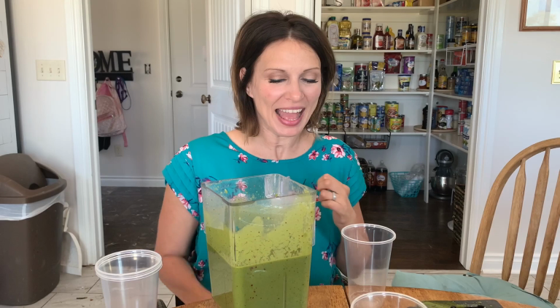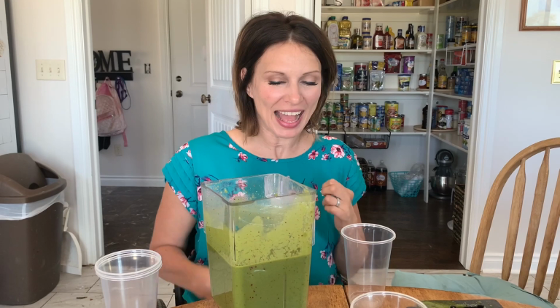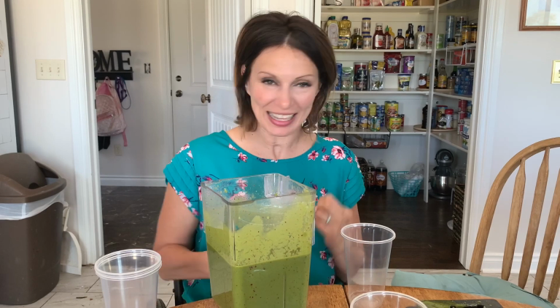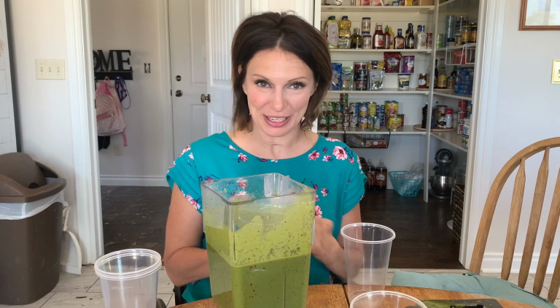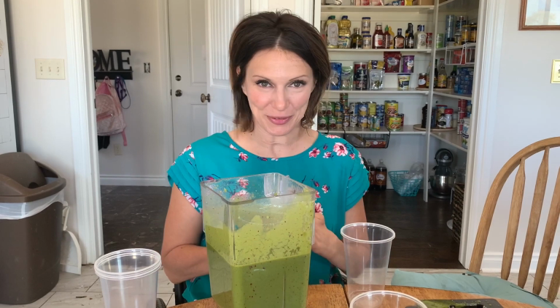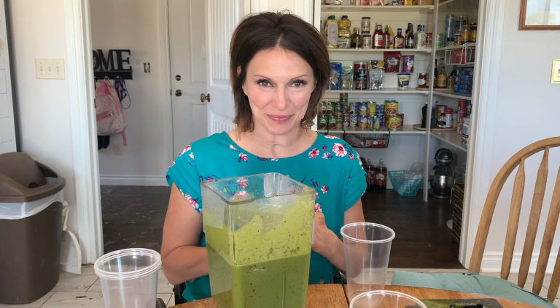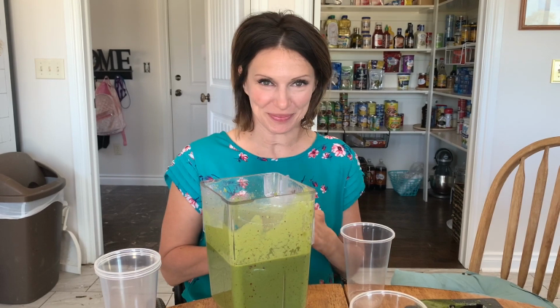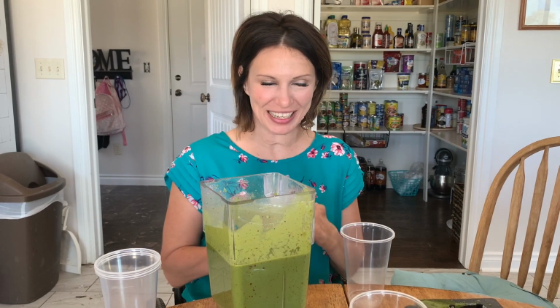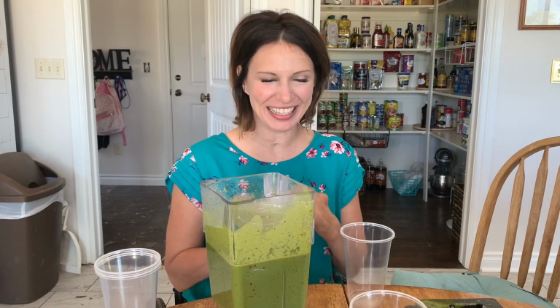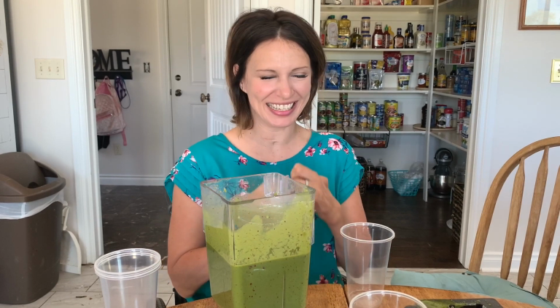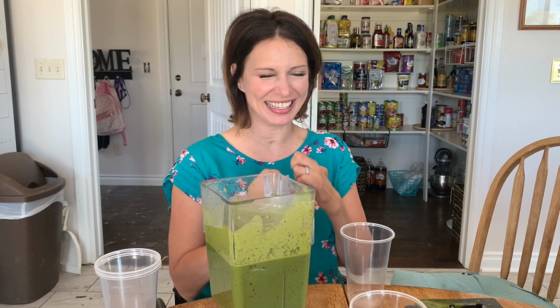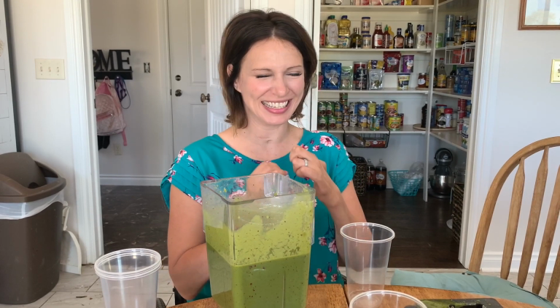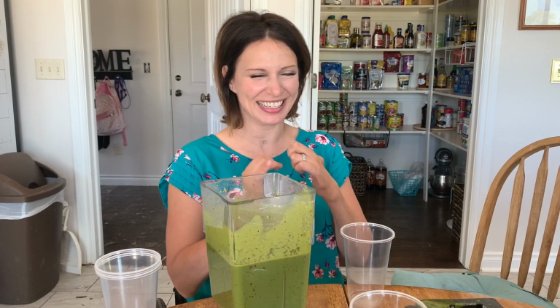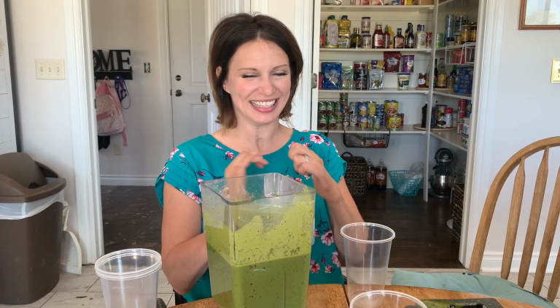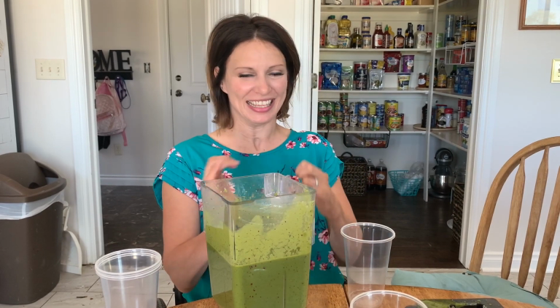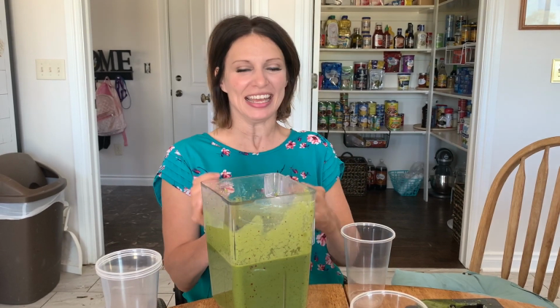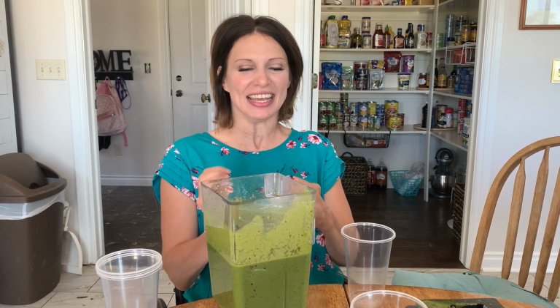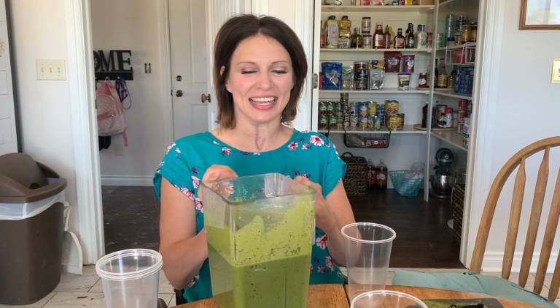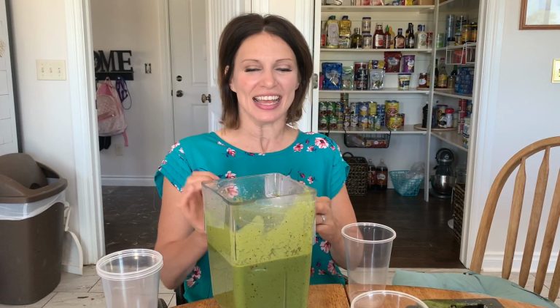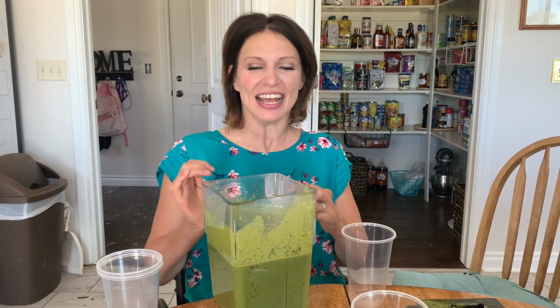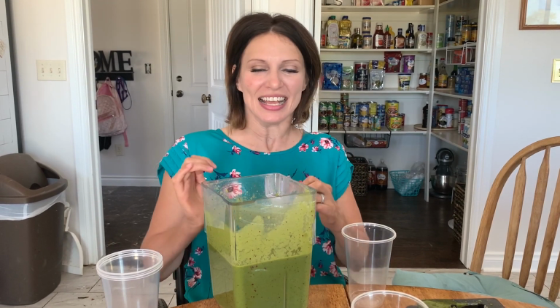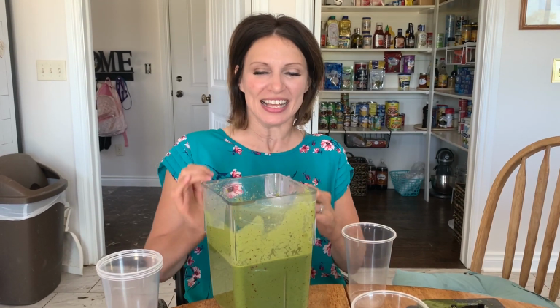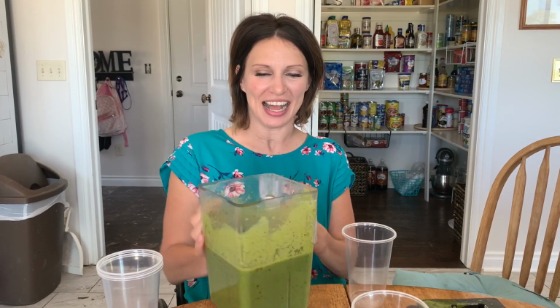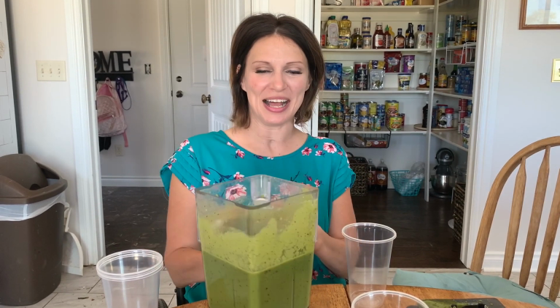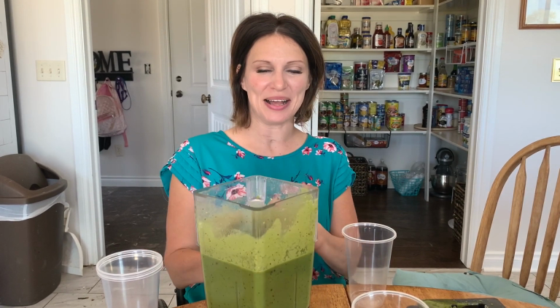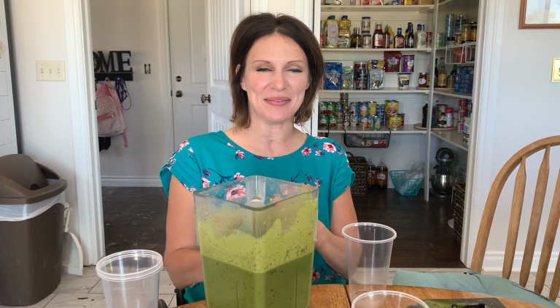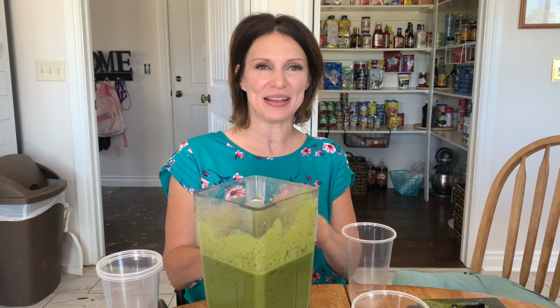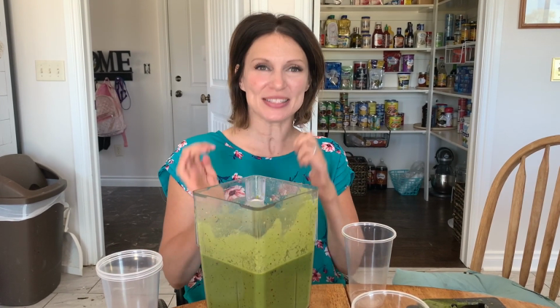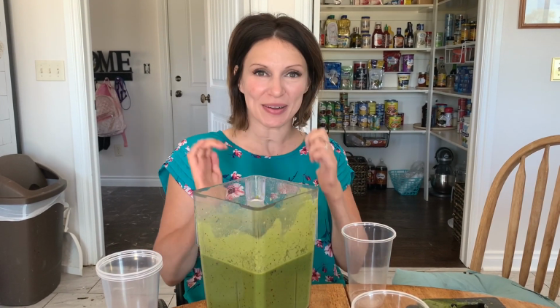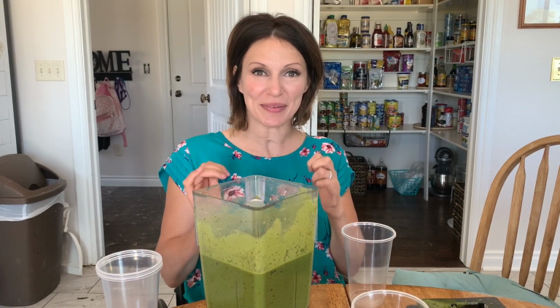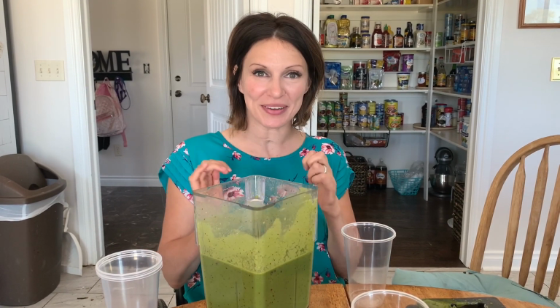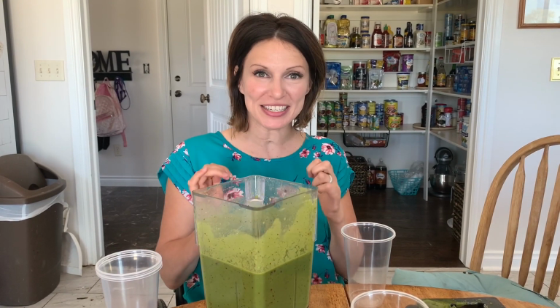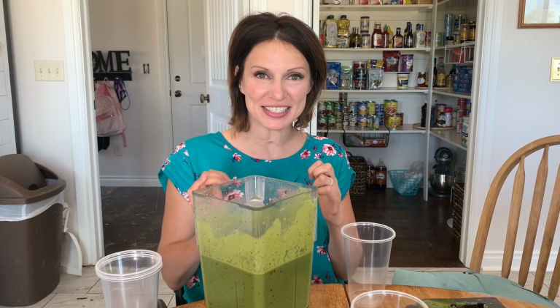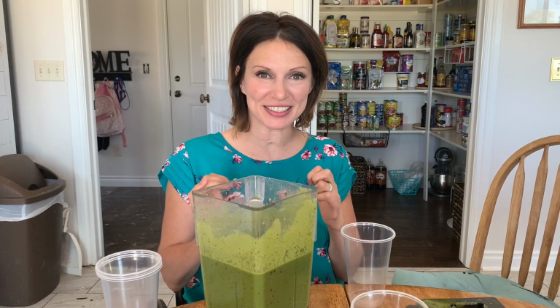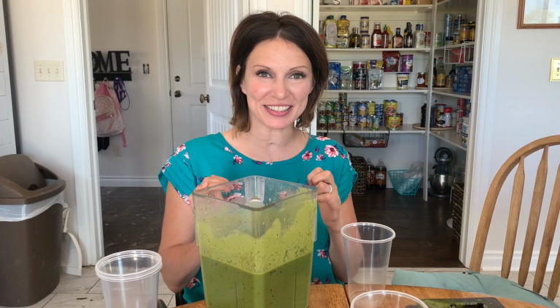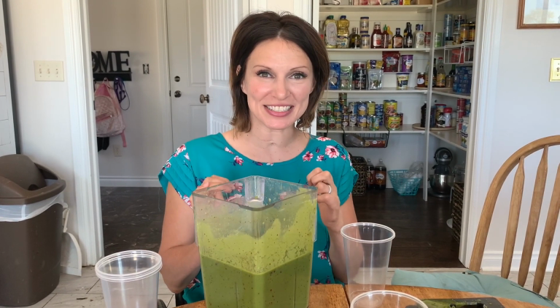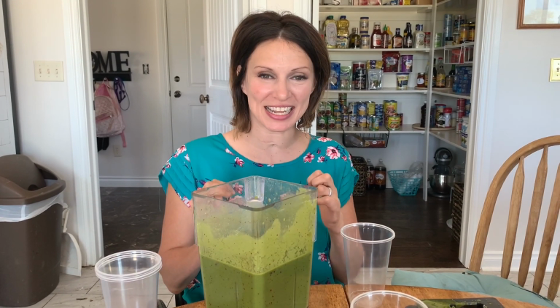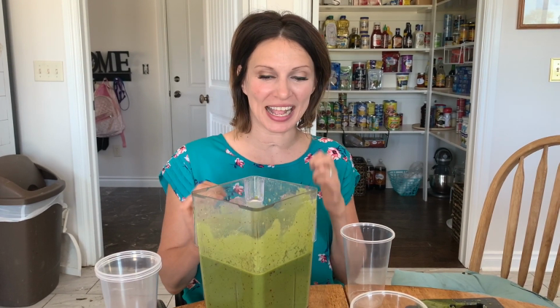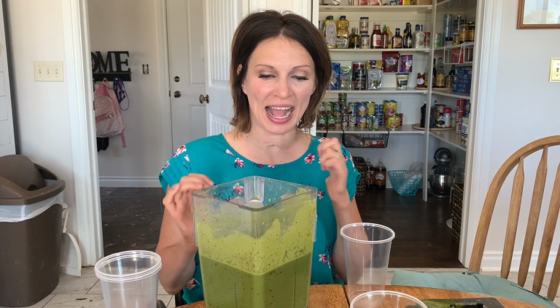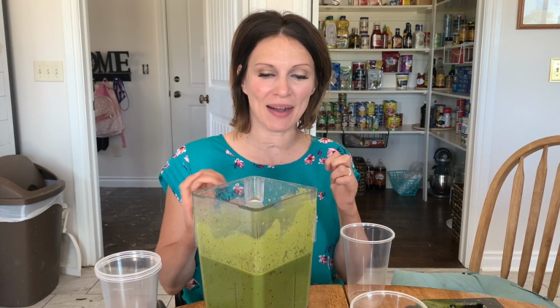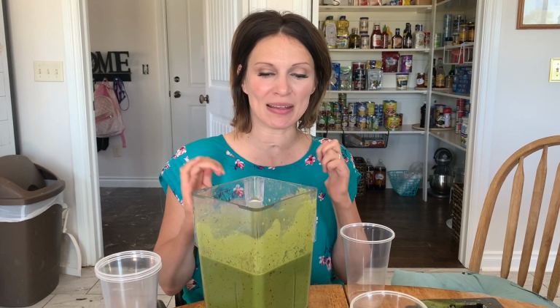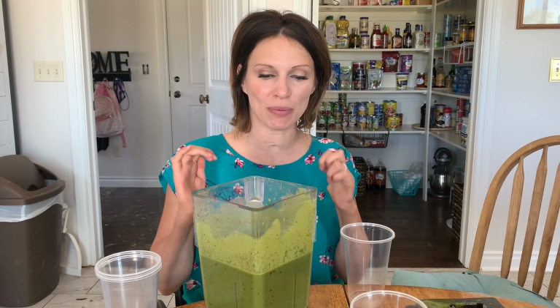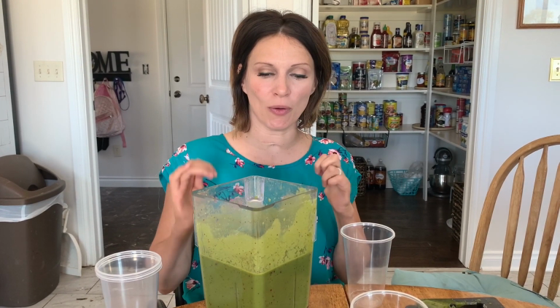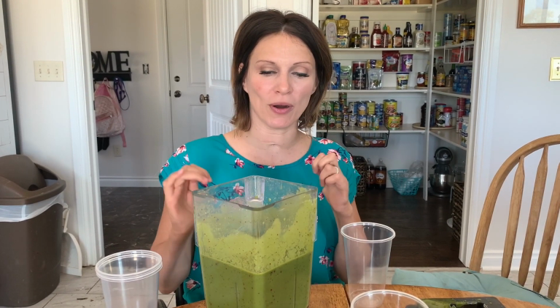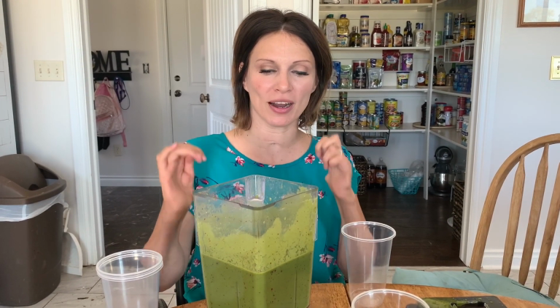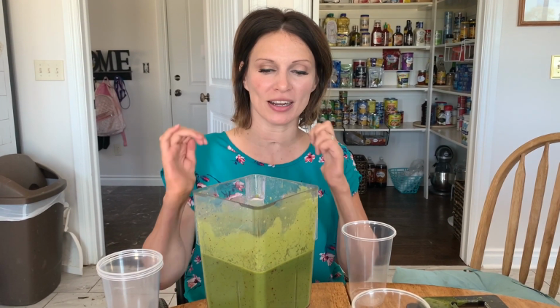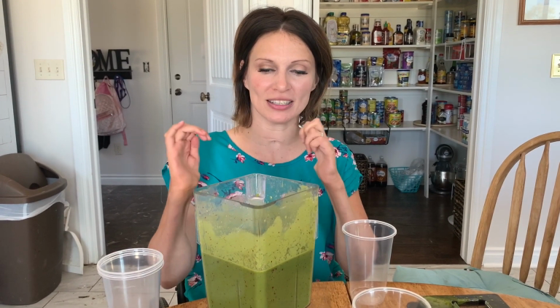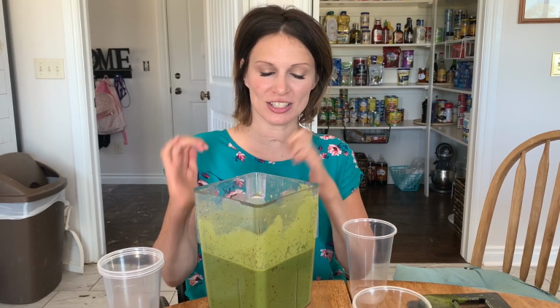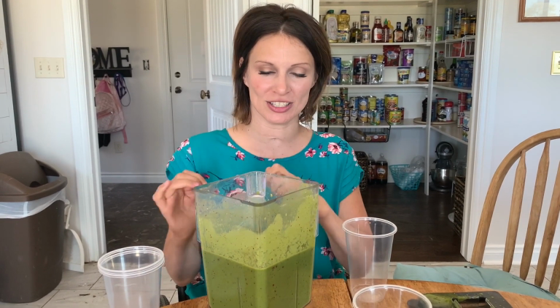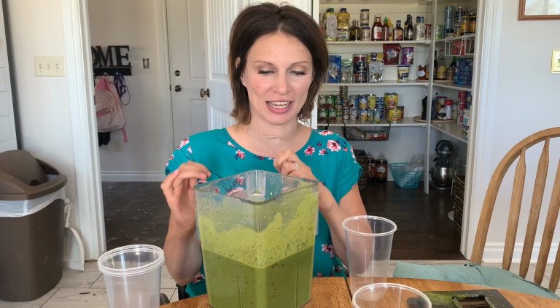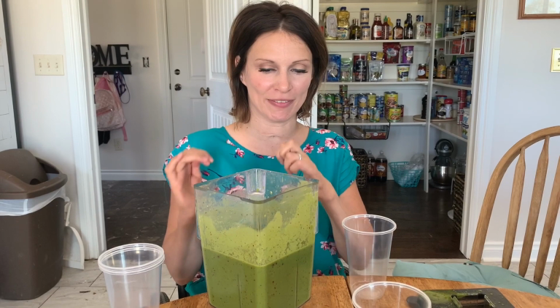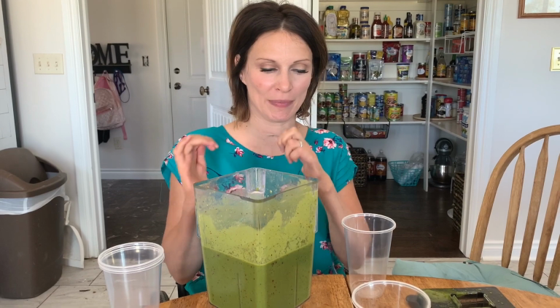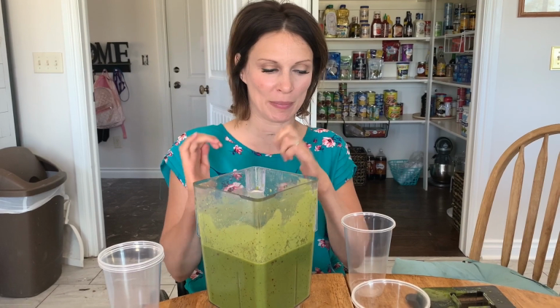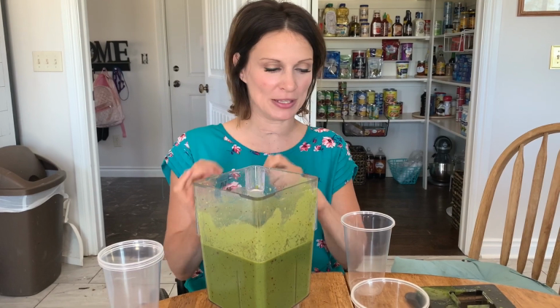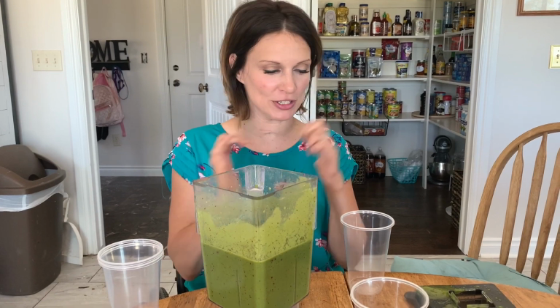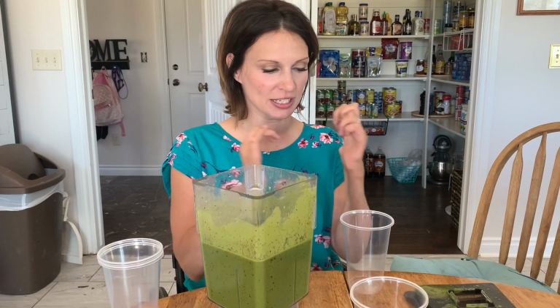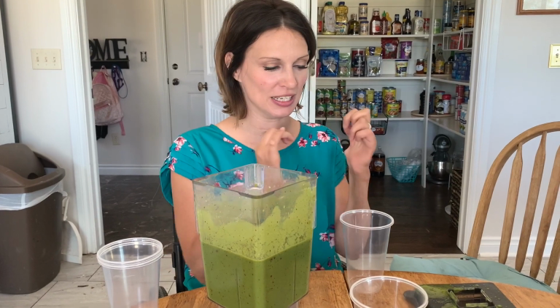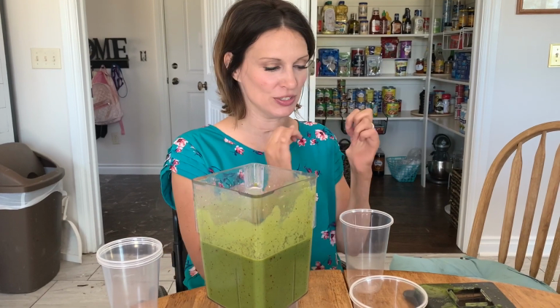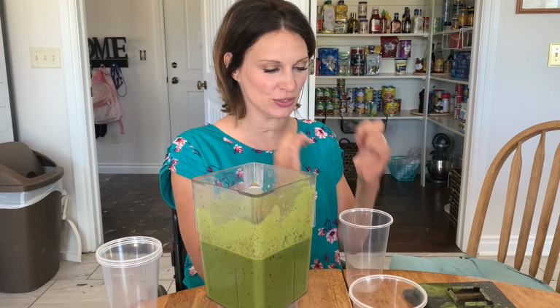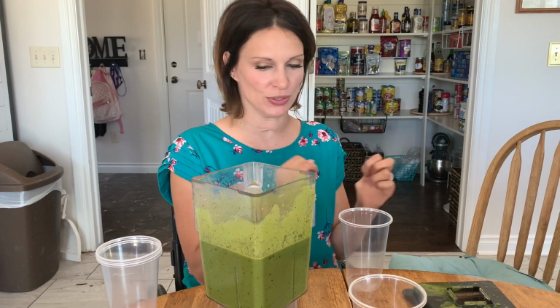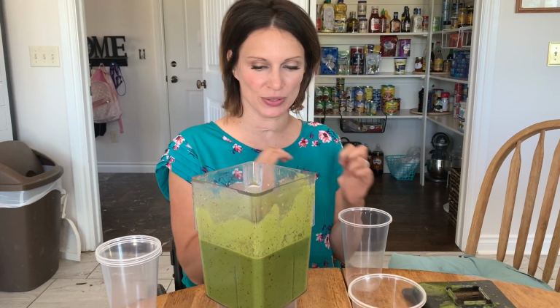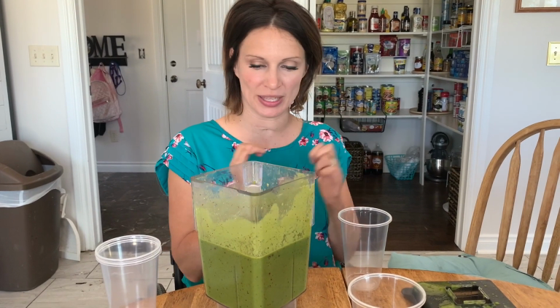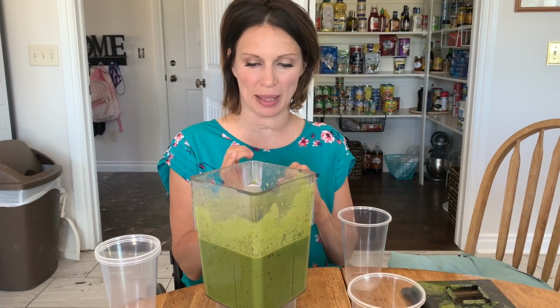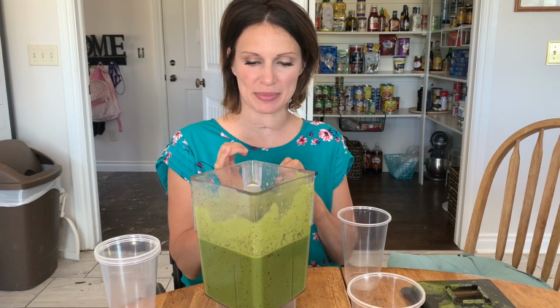Hello. I'm going to show you today how I pour the shake from the pitcher into the cups.